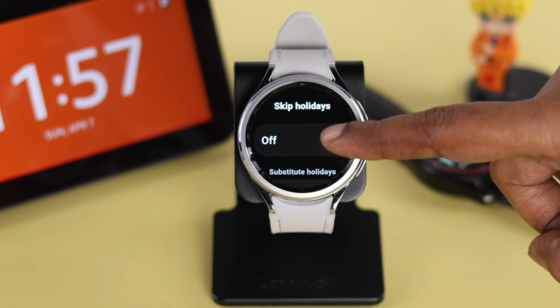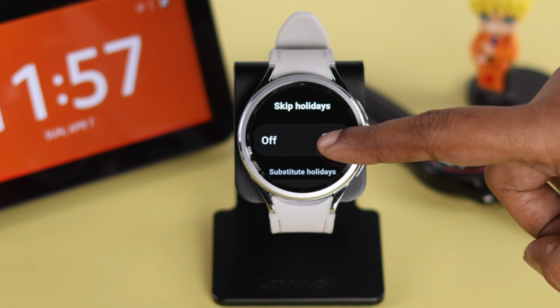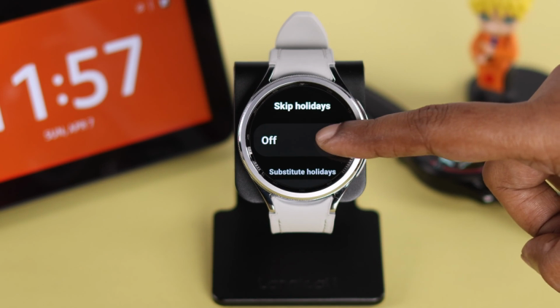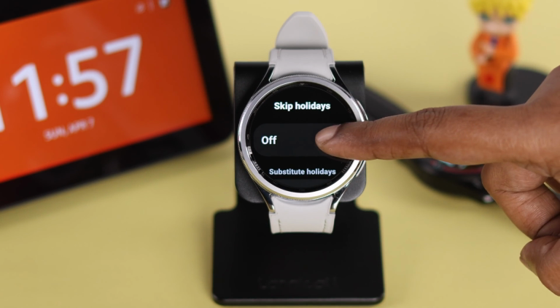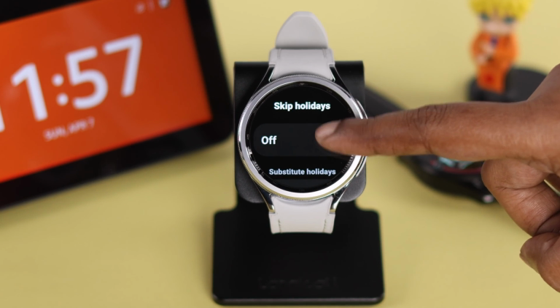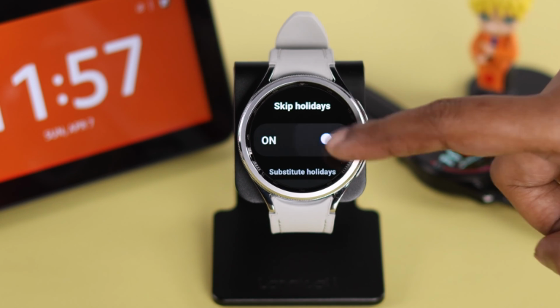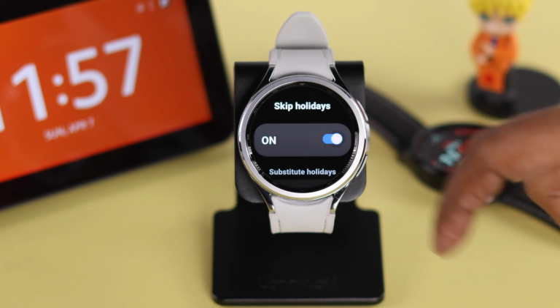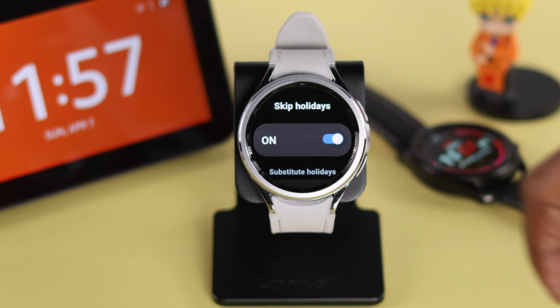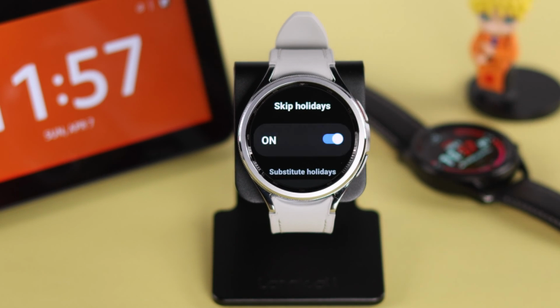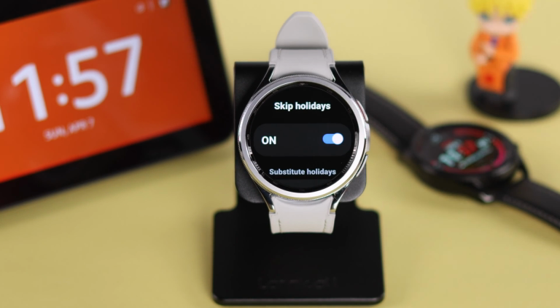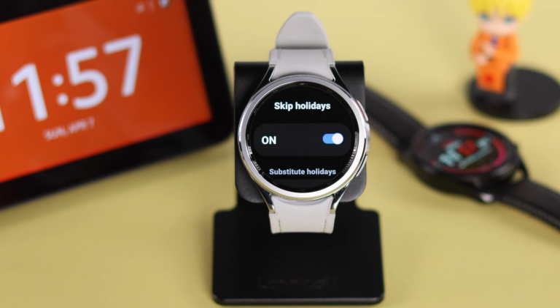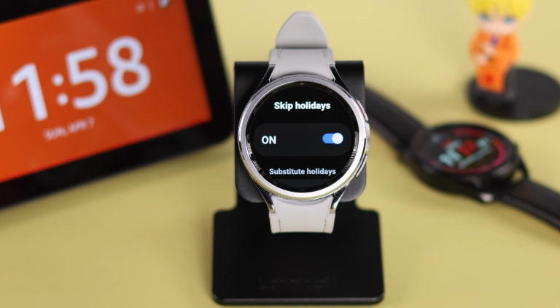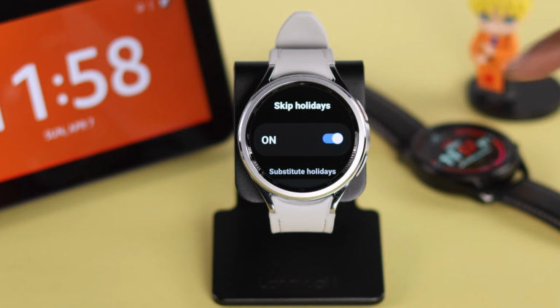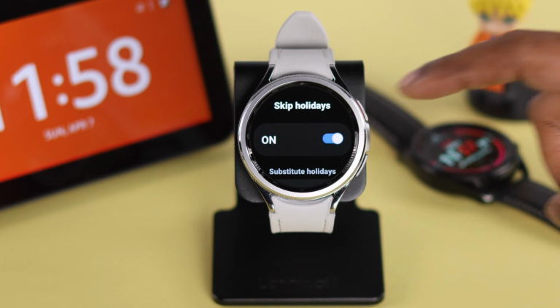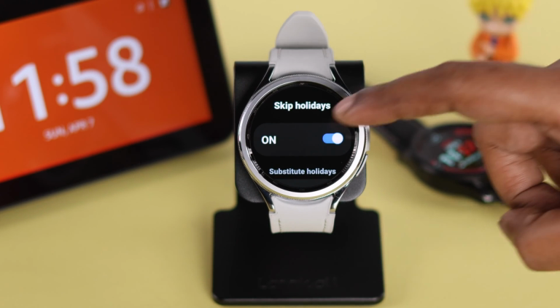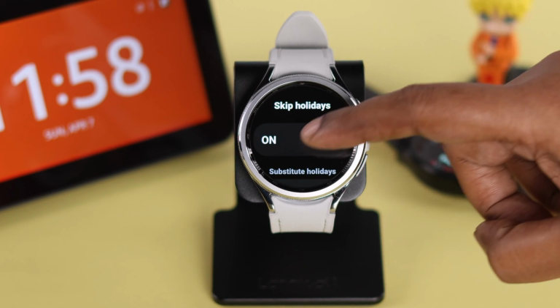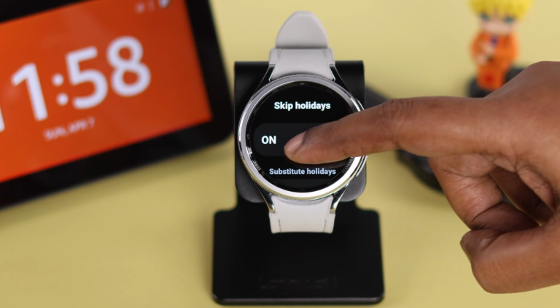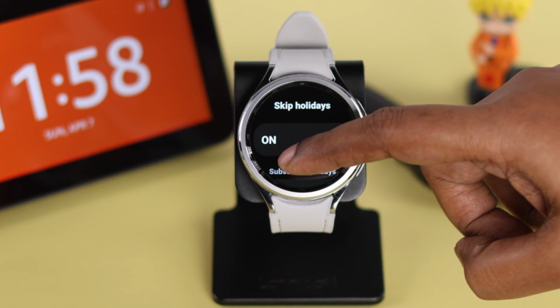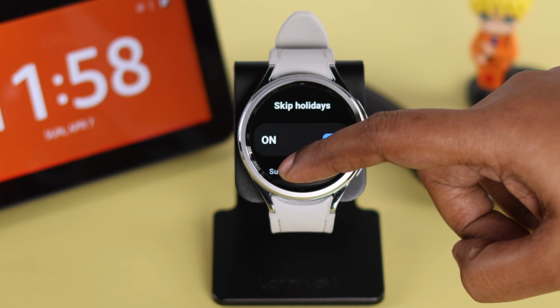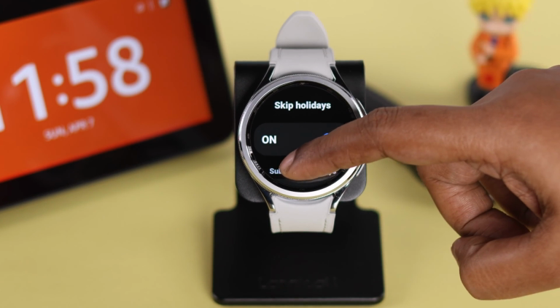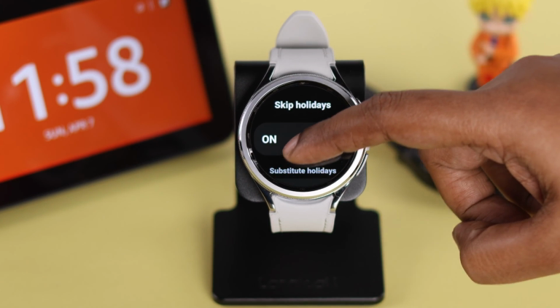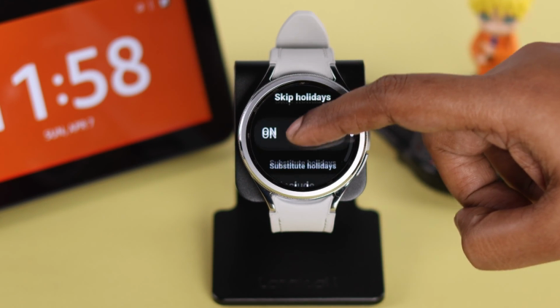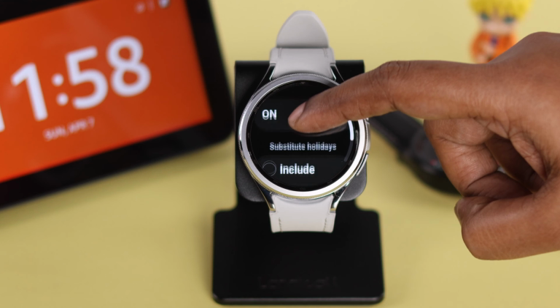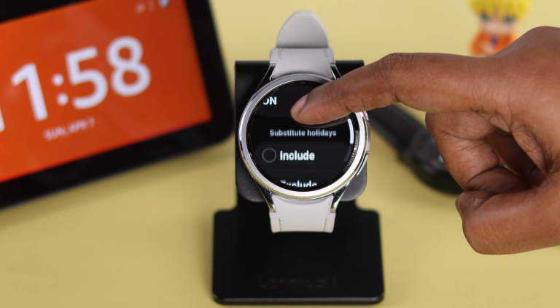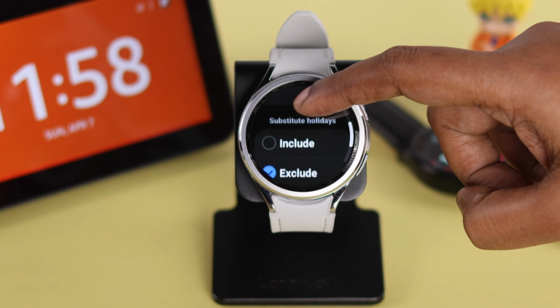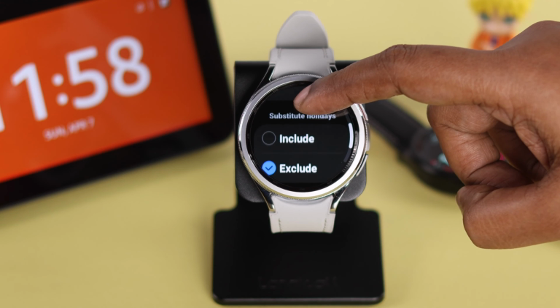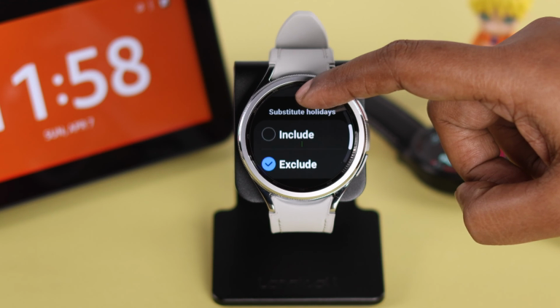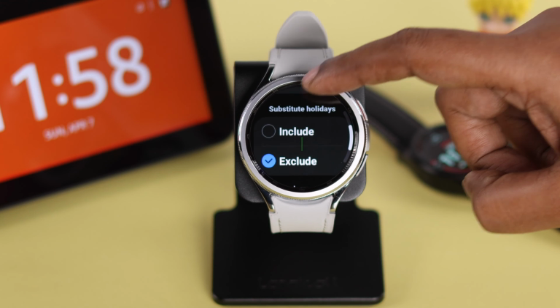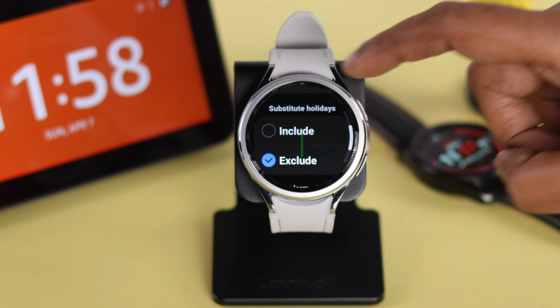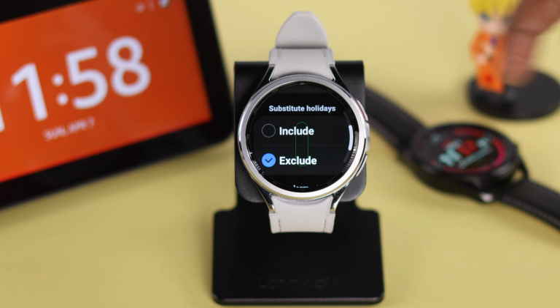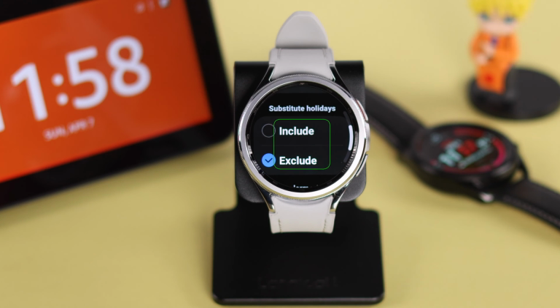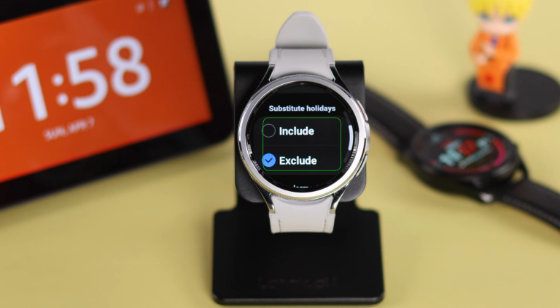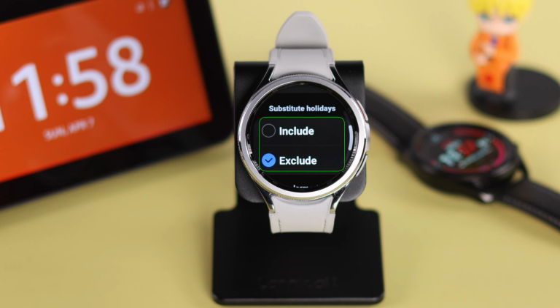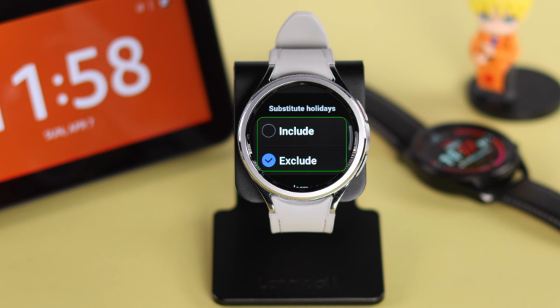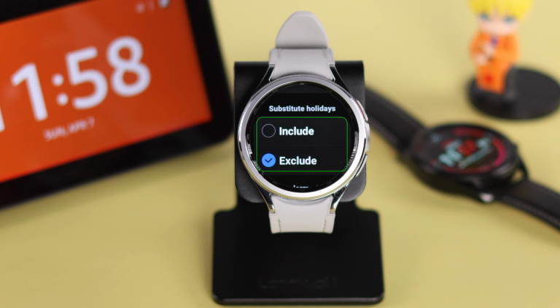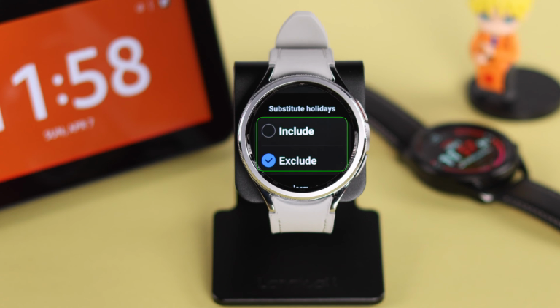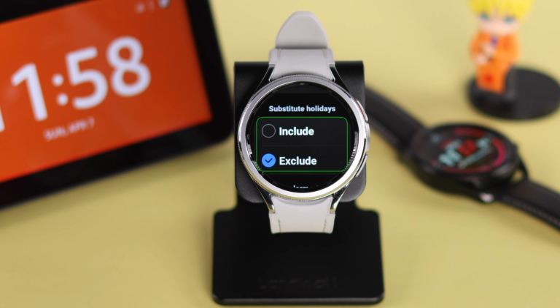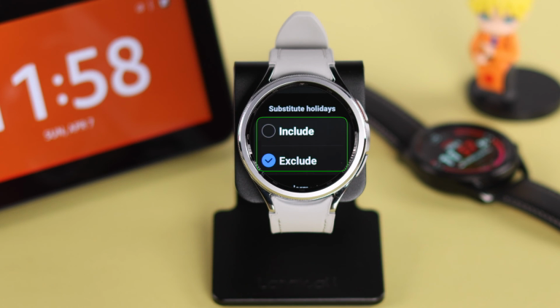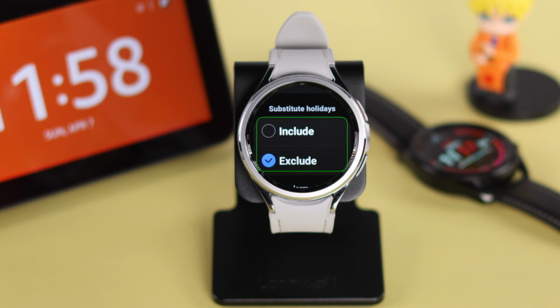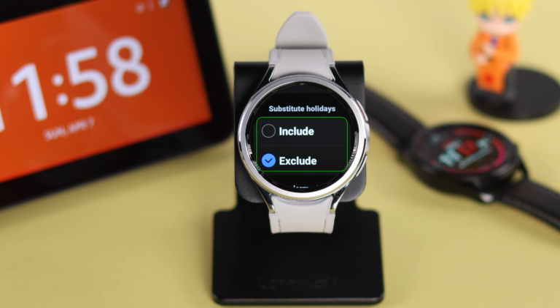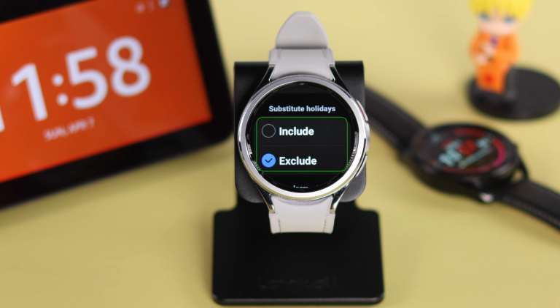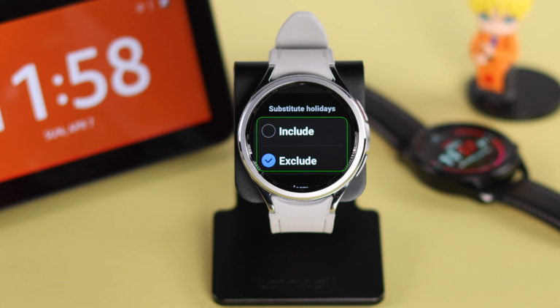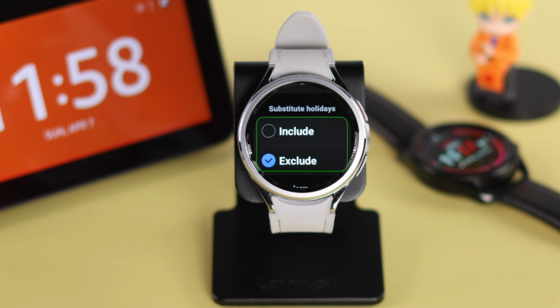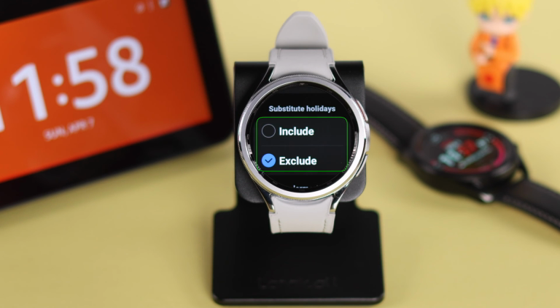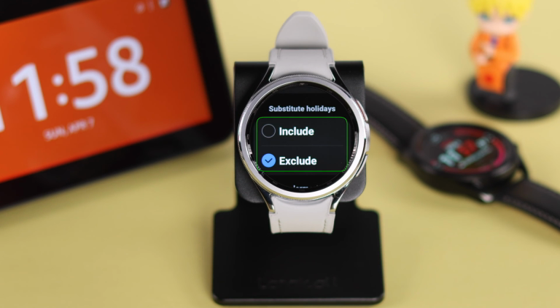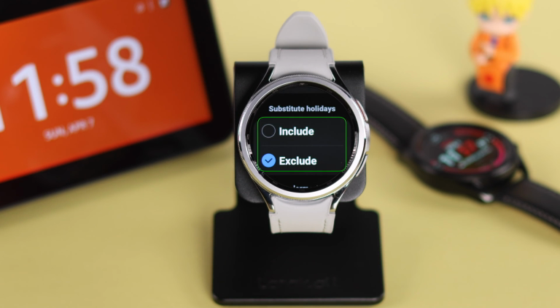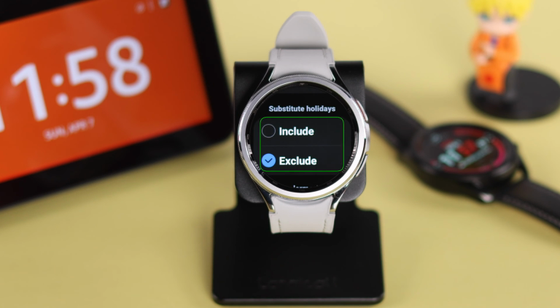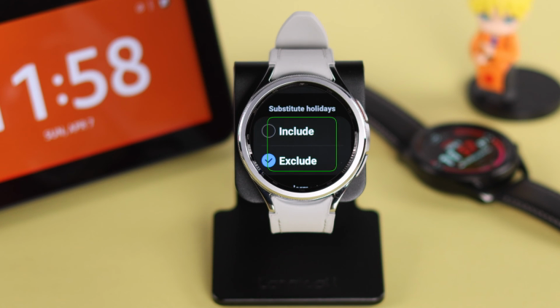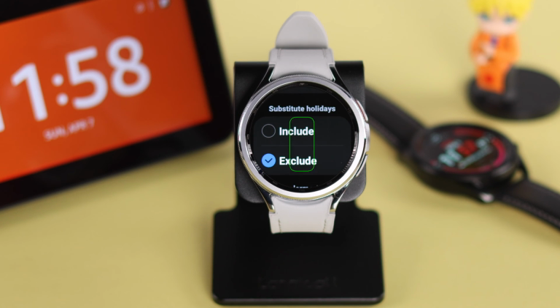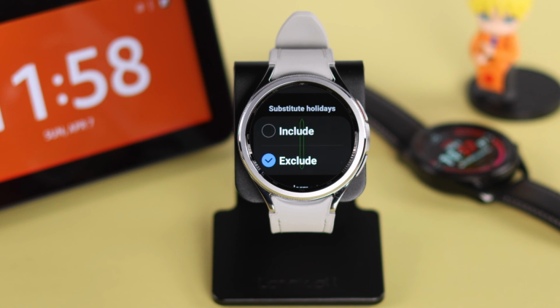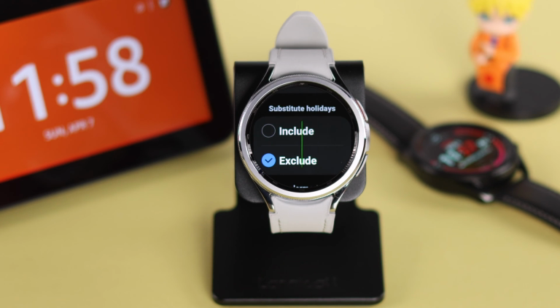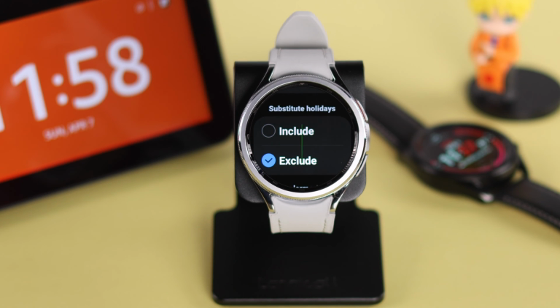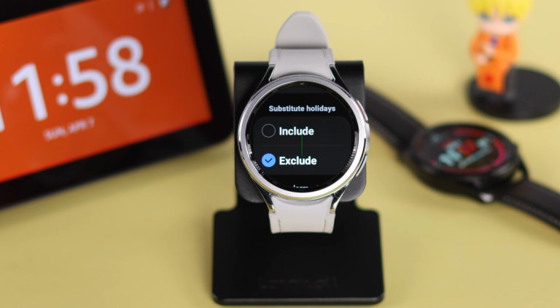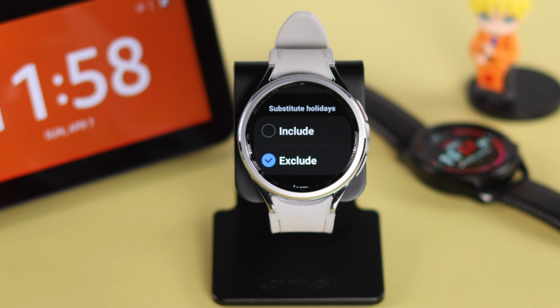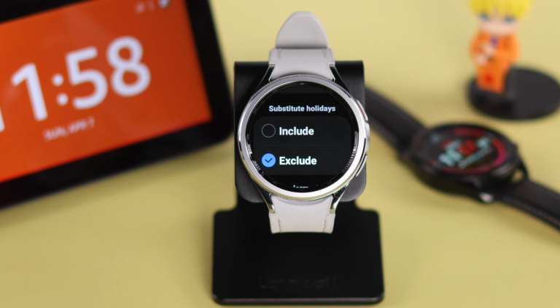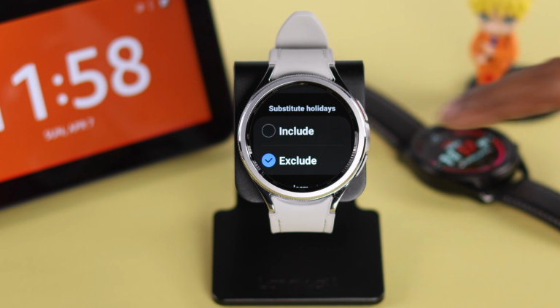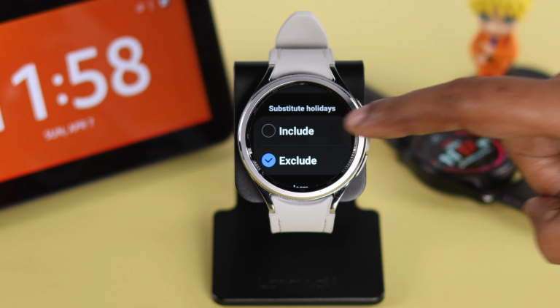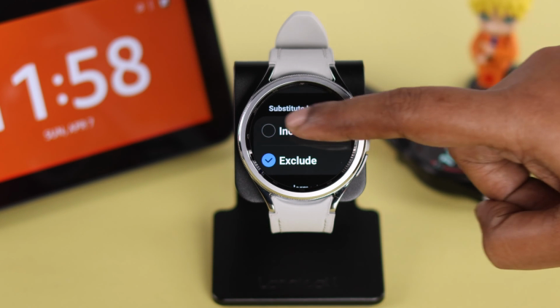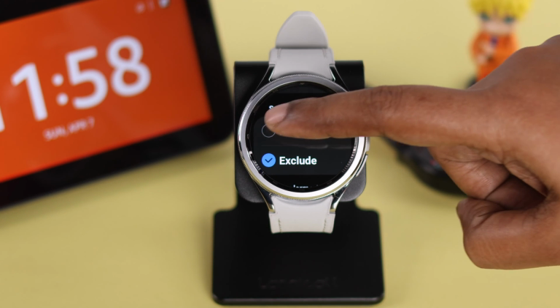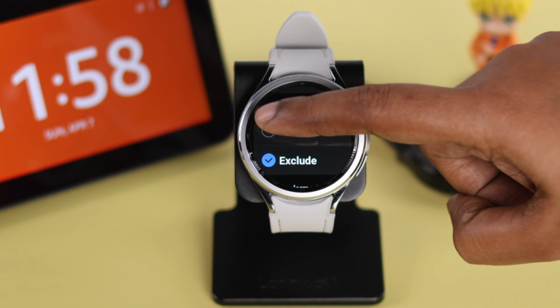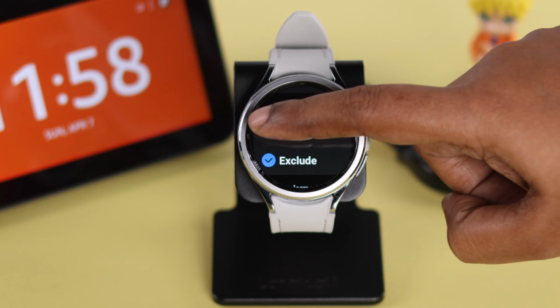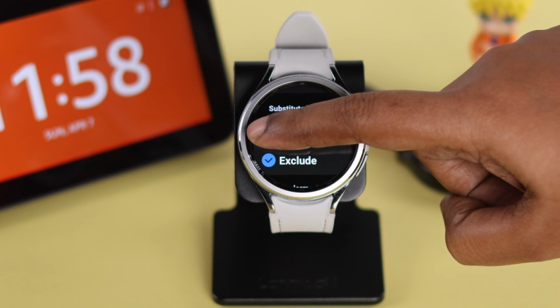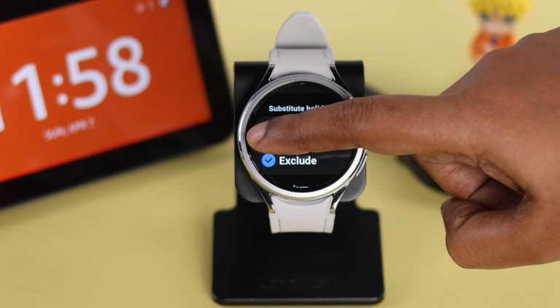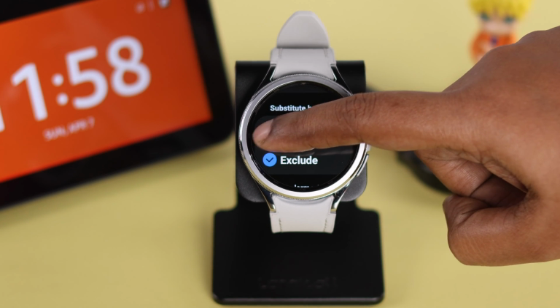It can skip holidays if you want, or you can turn that on from here. It can also include or exclude substitute holidays — that means holidays that fall on weekdays.